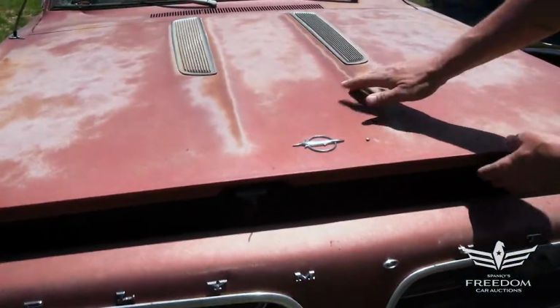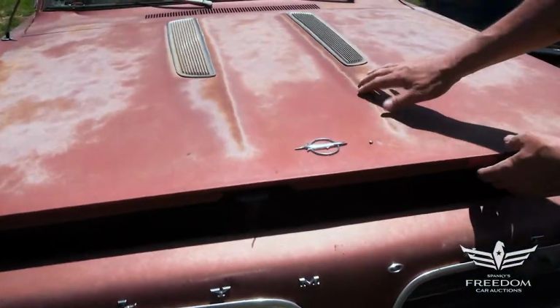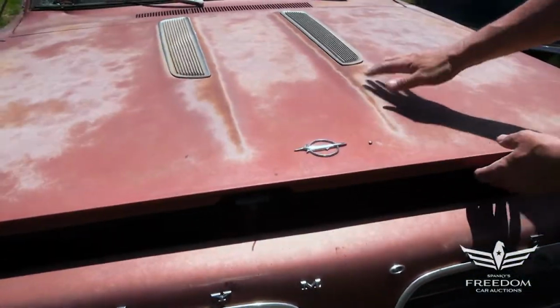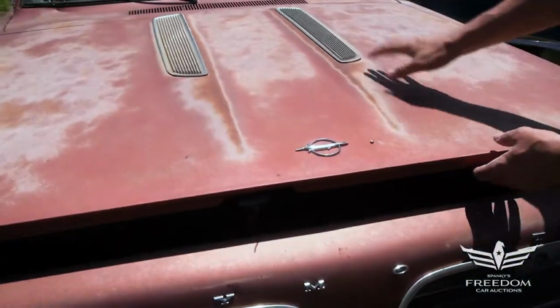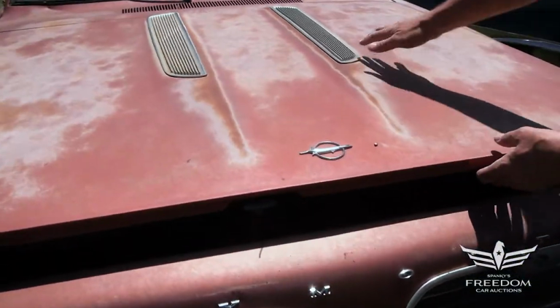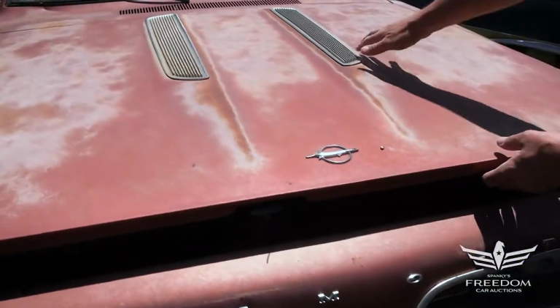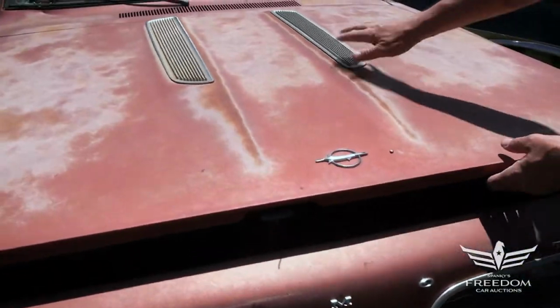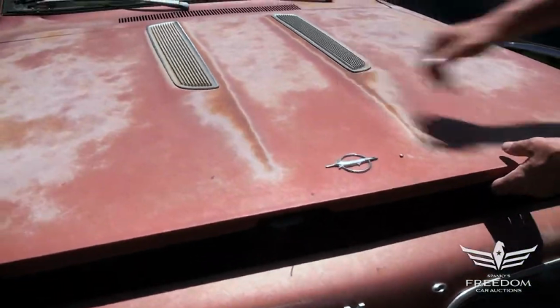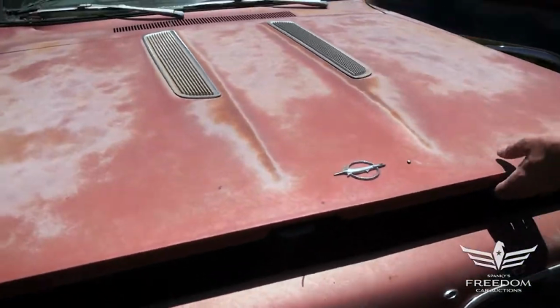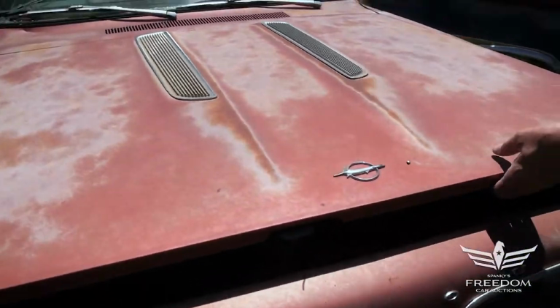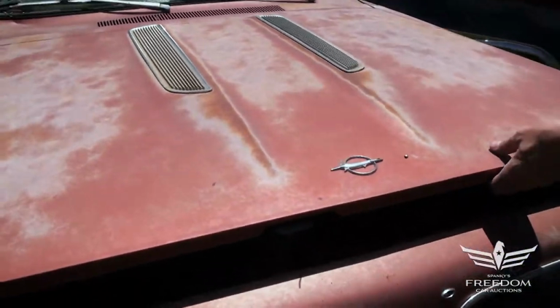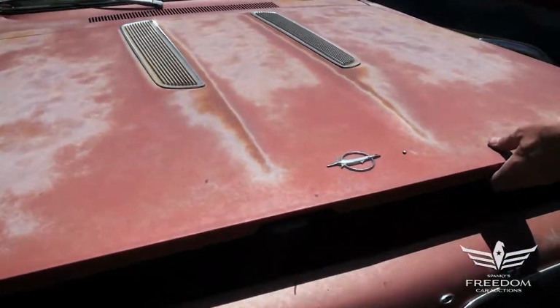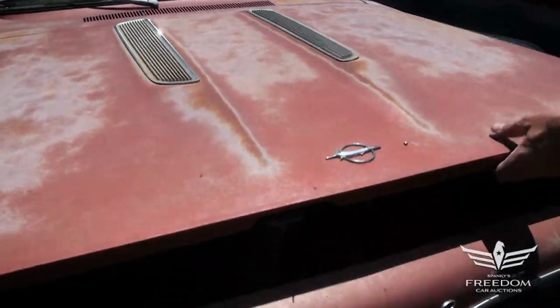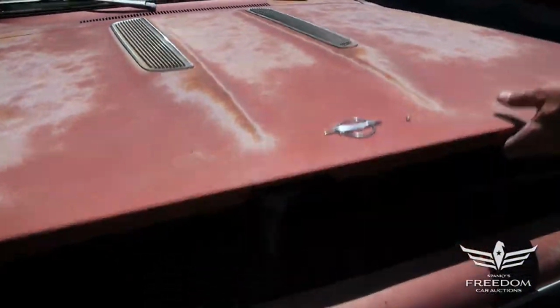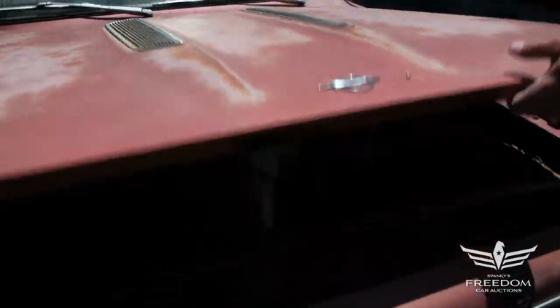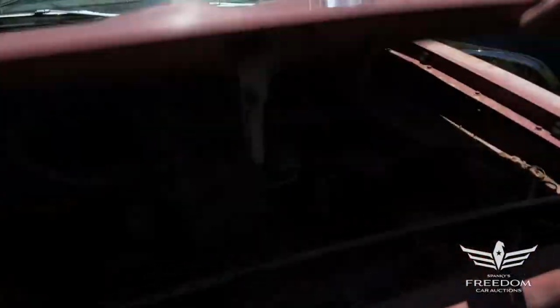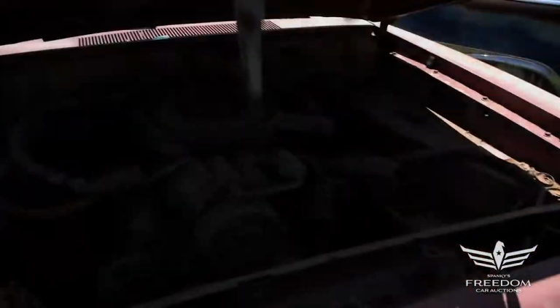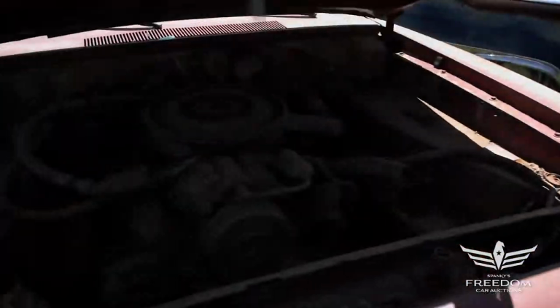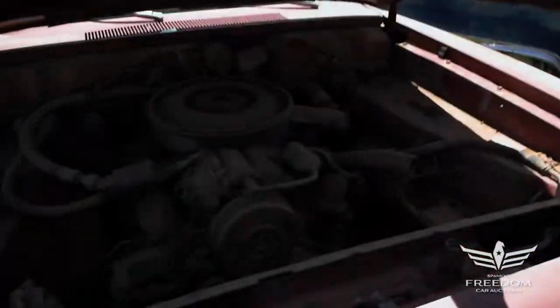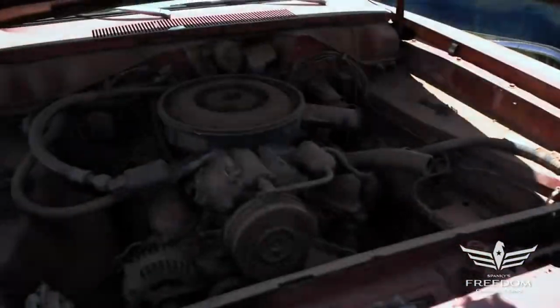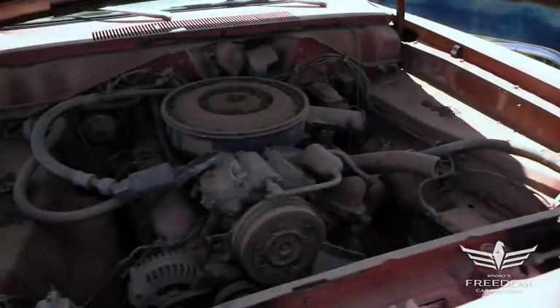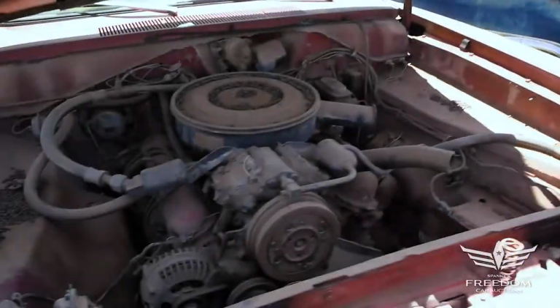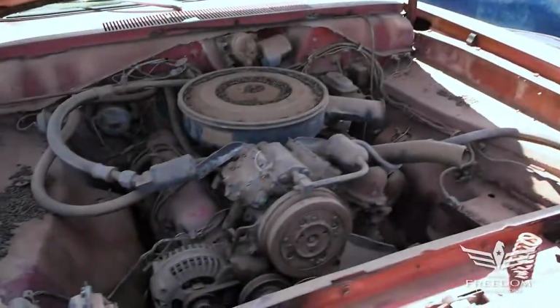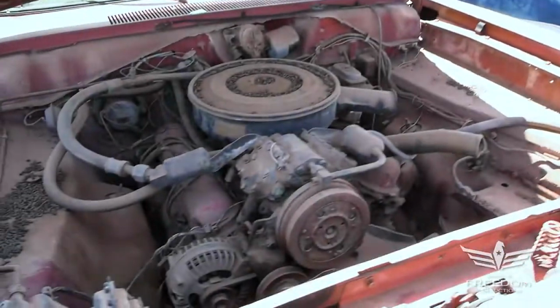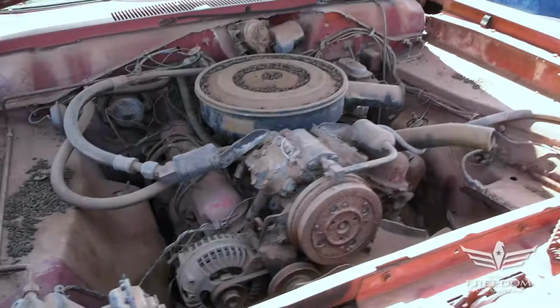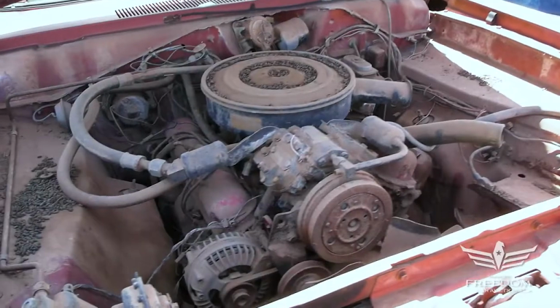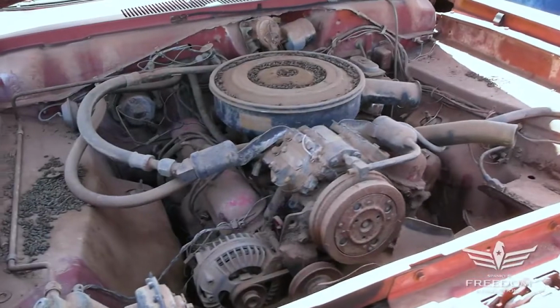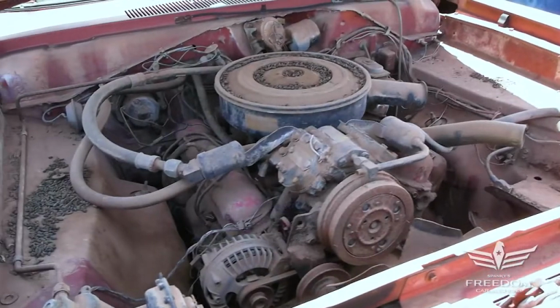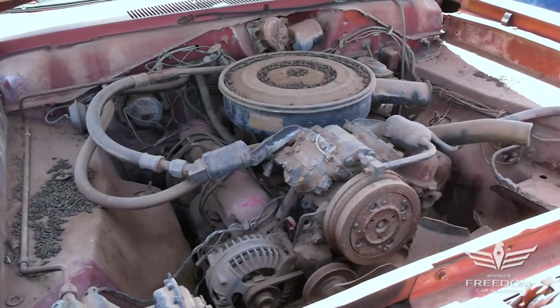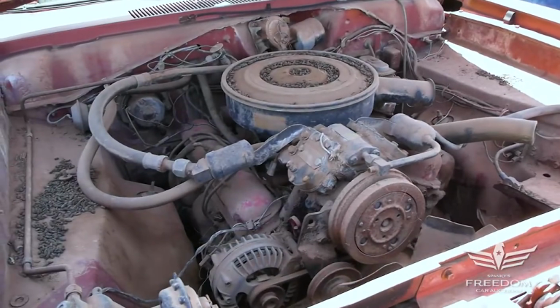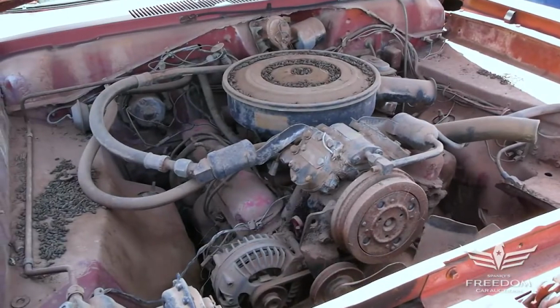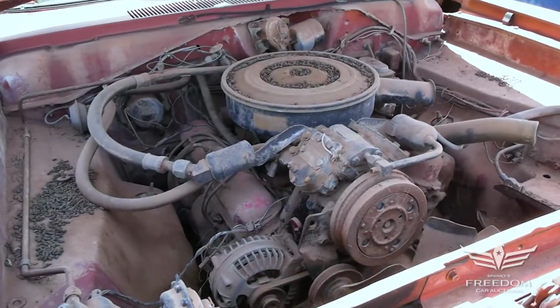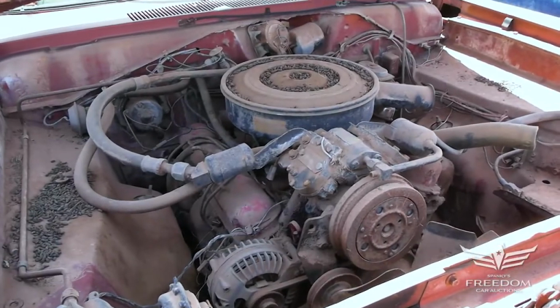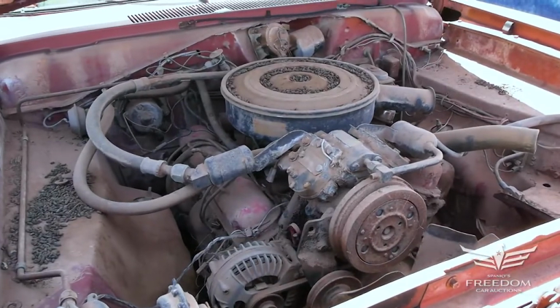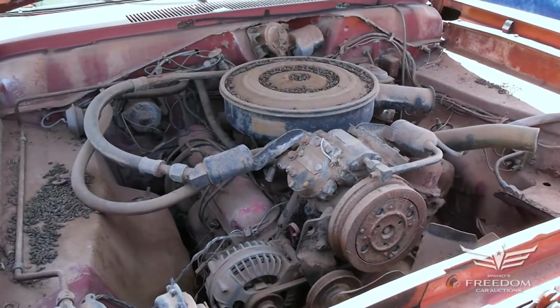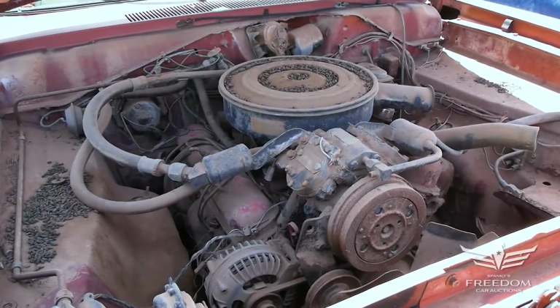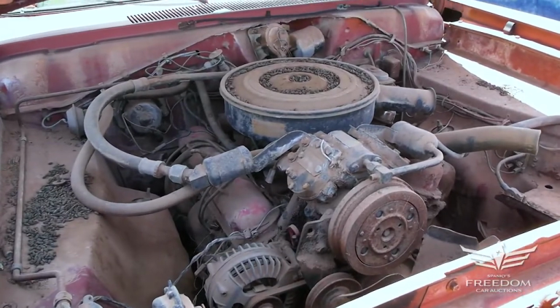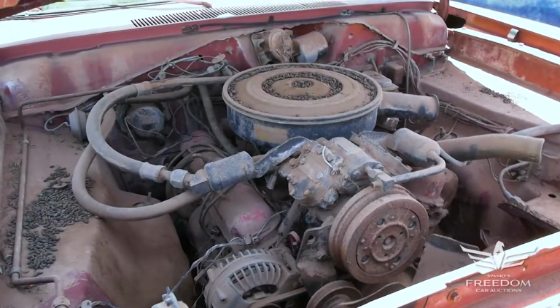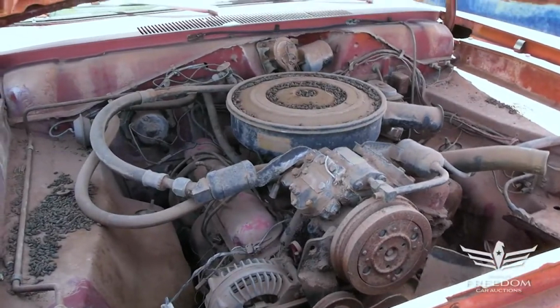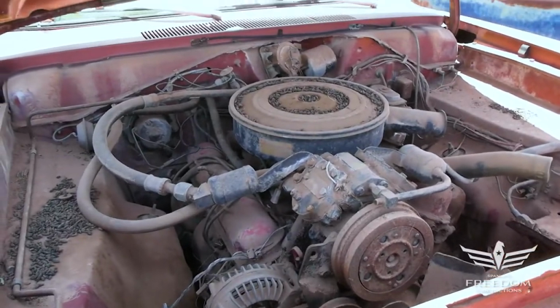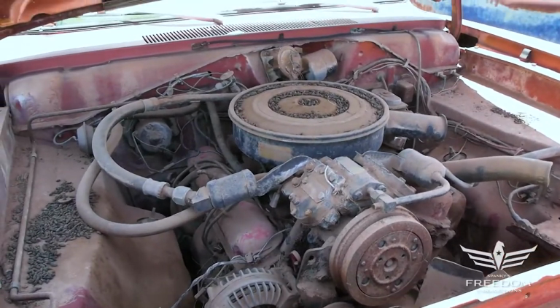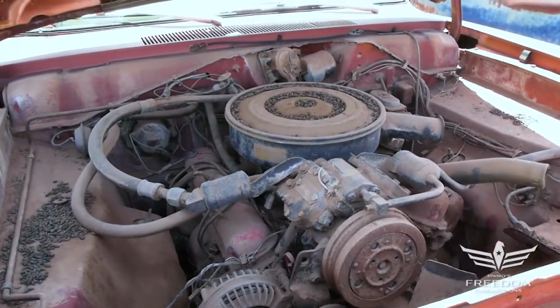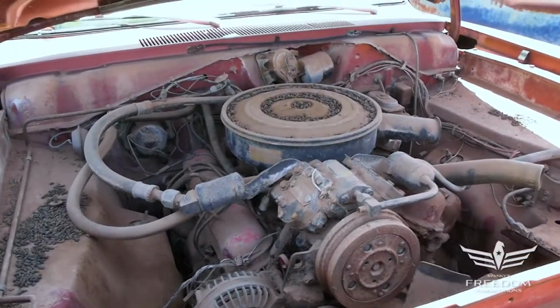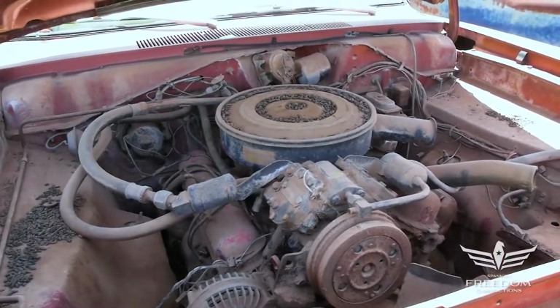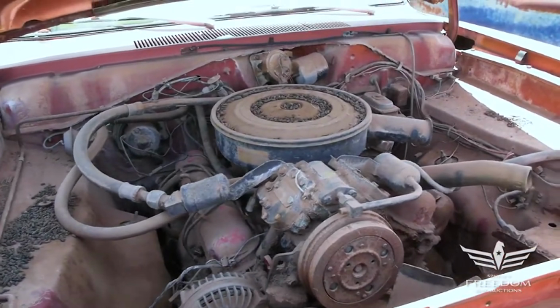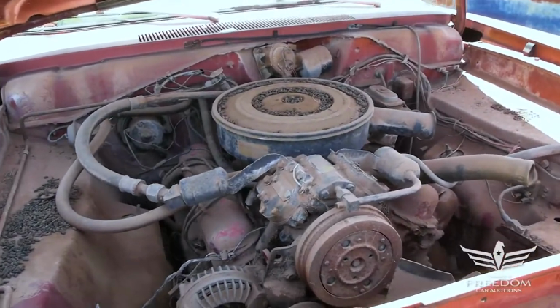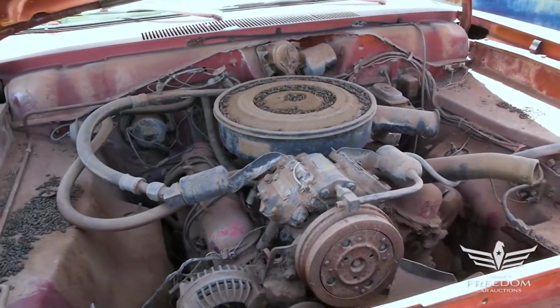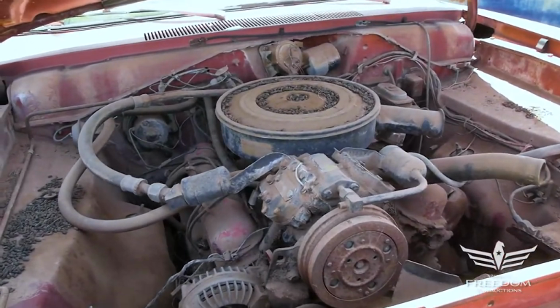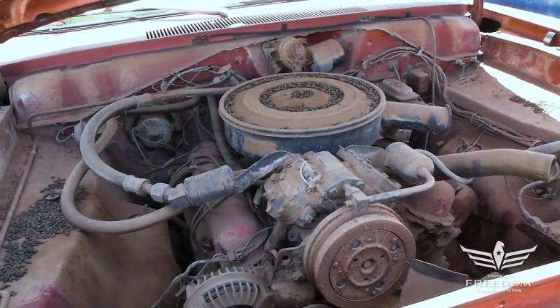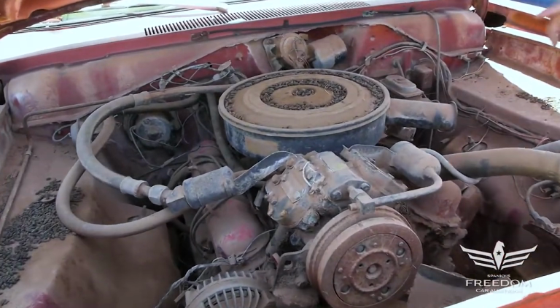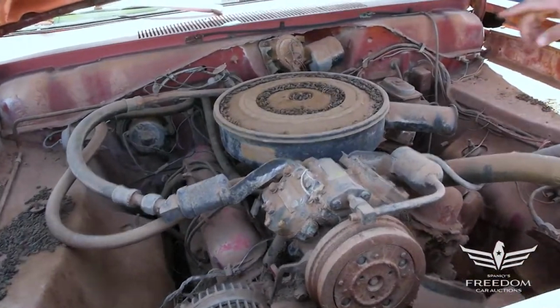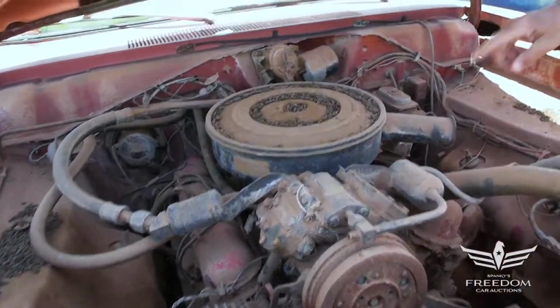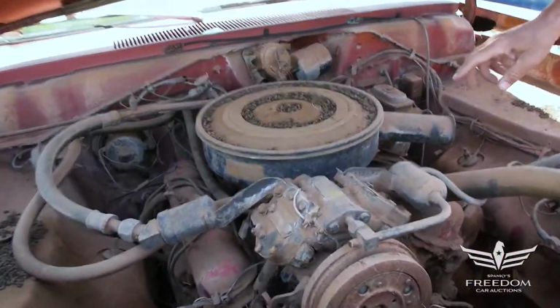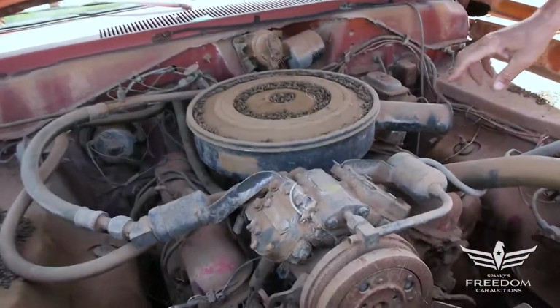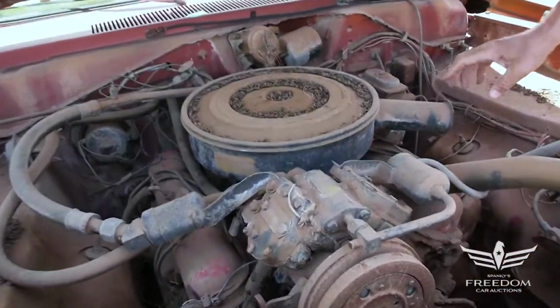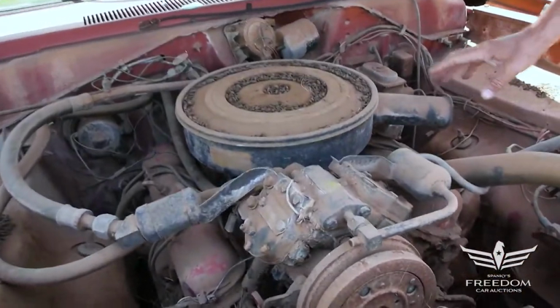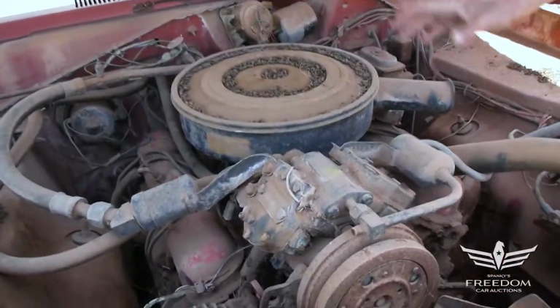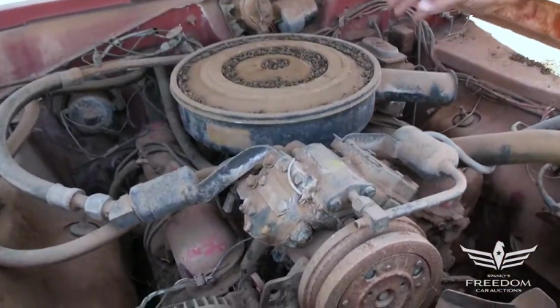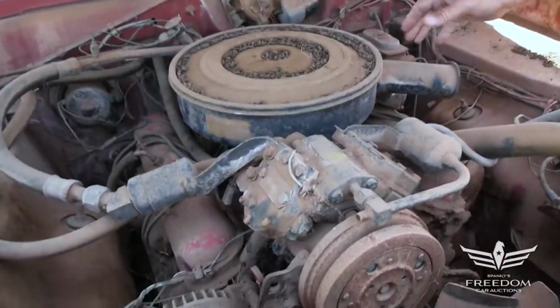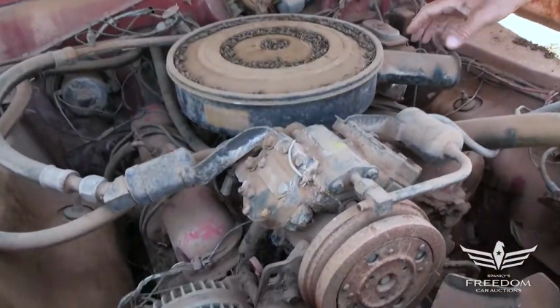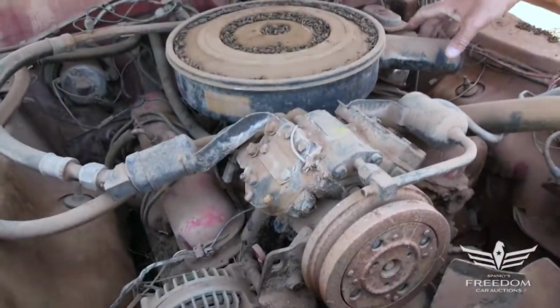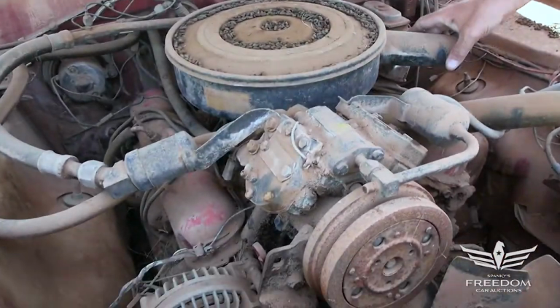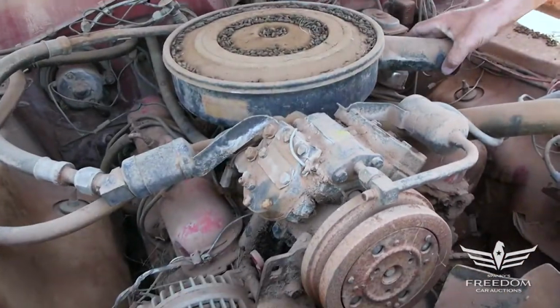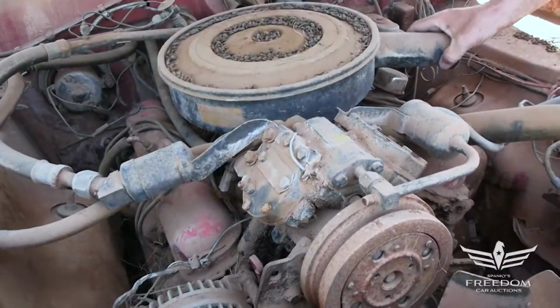Under the hood here we find the basic D-Code 273 two-barrel engine, 180 horsepower.